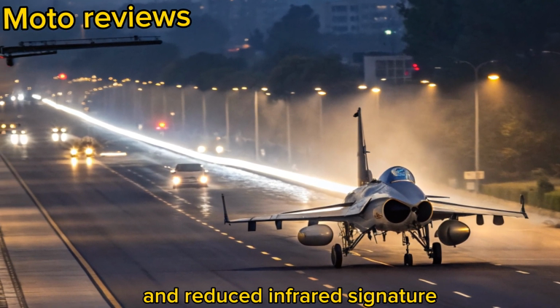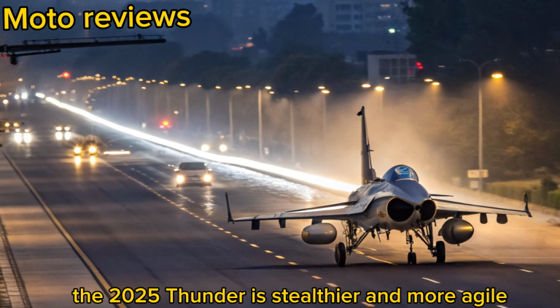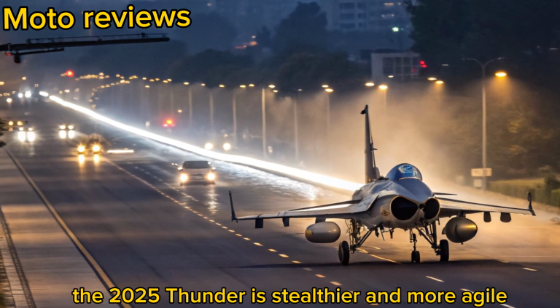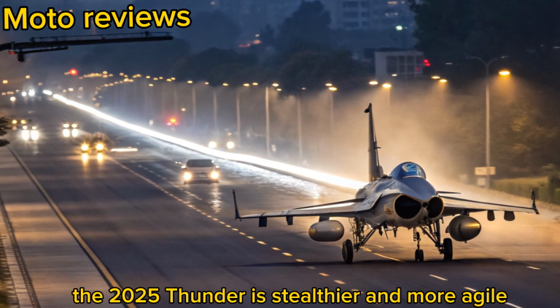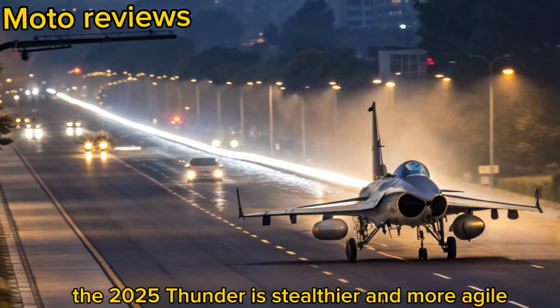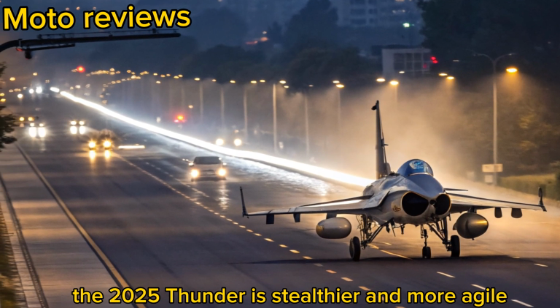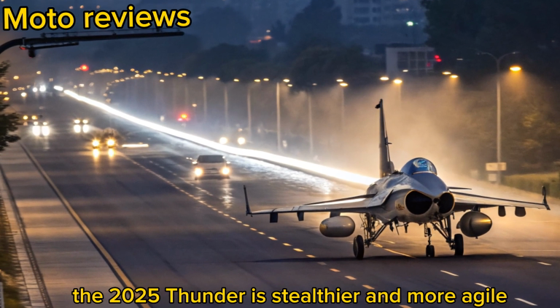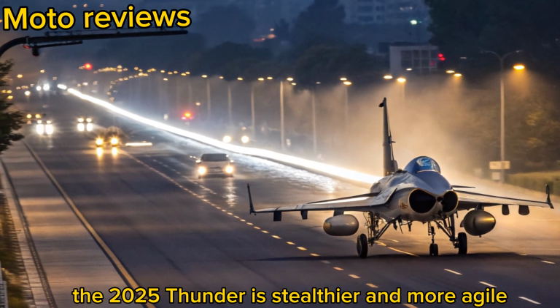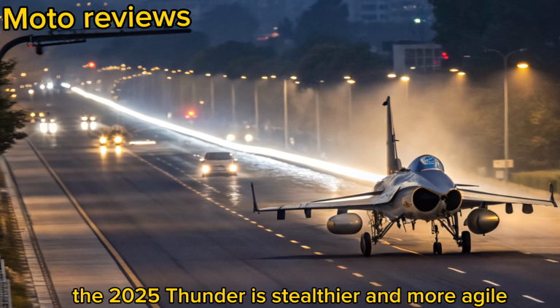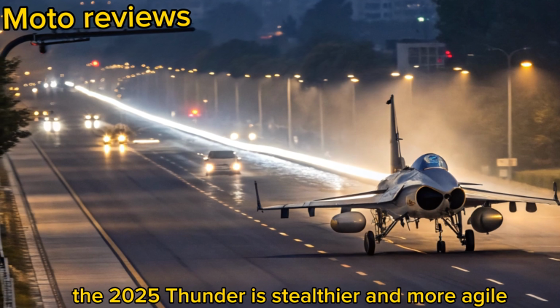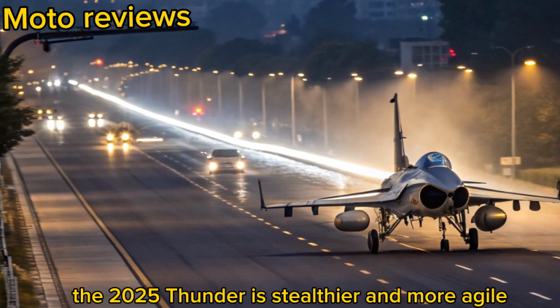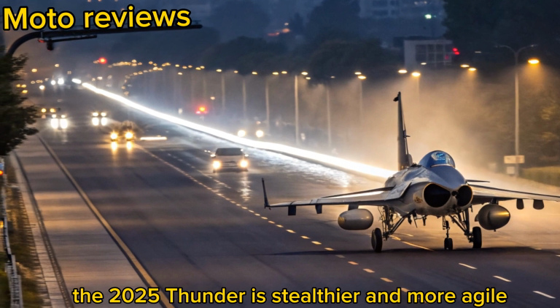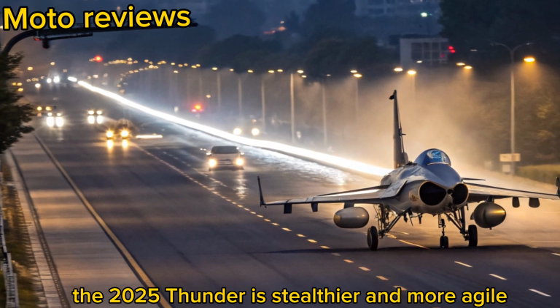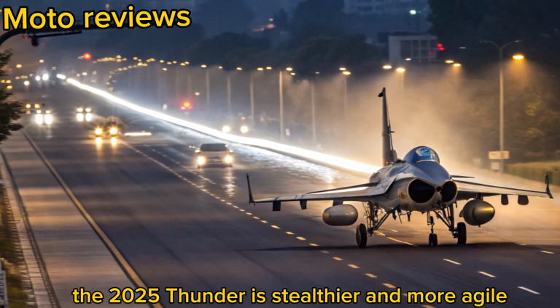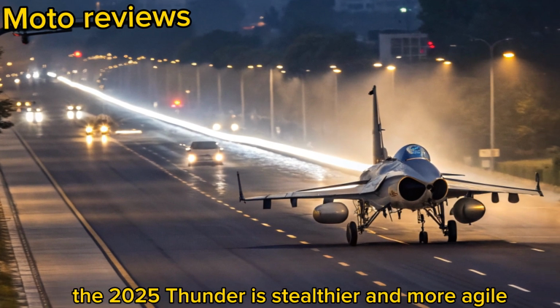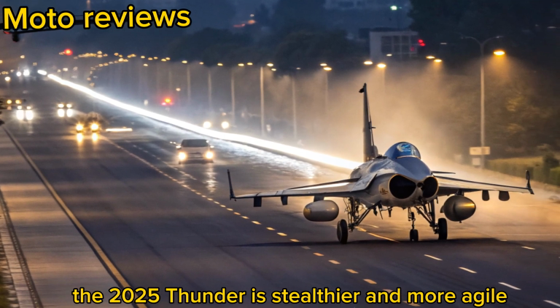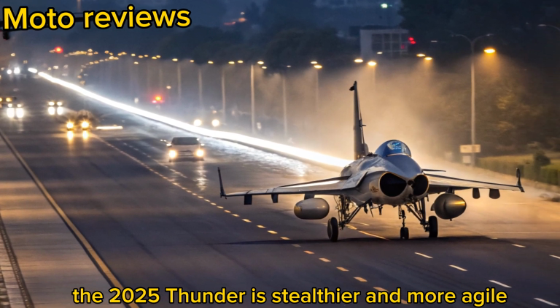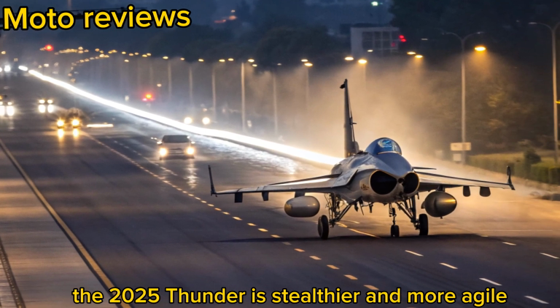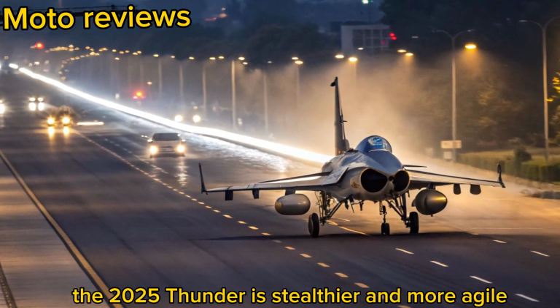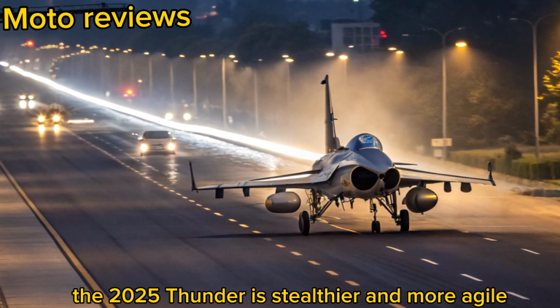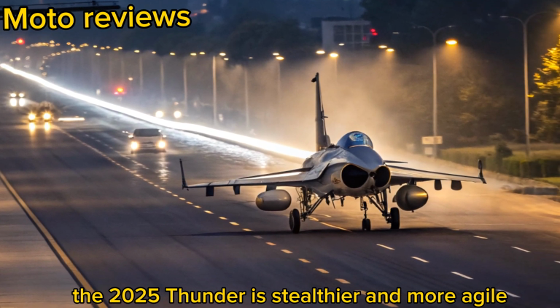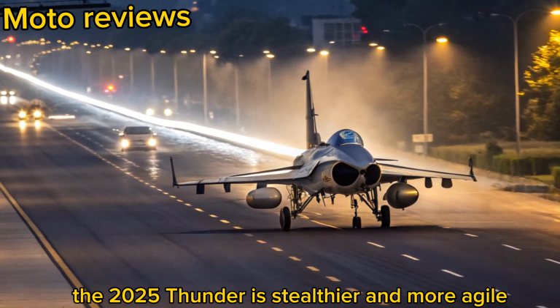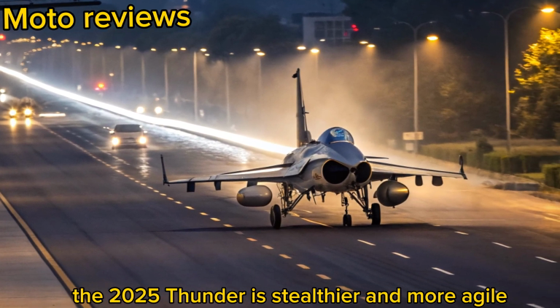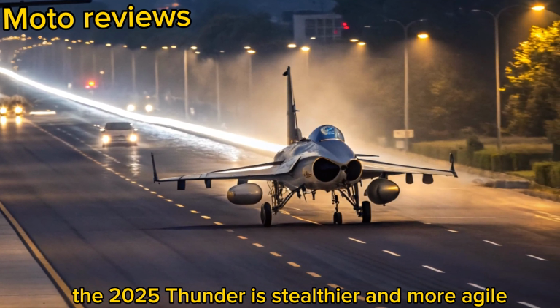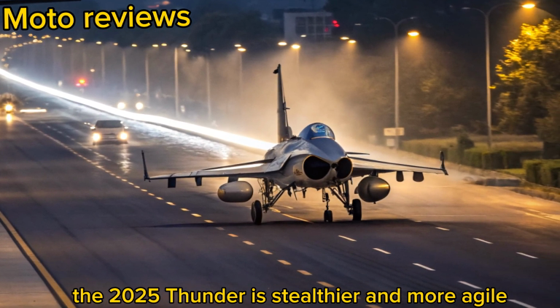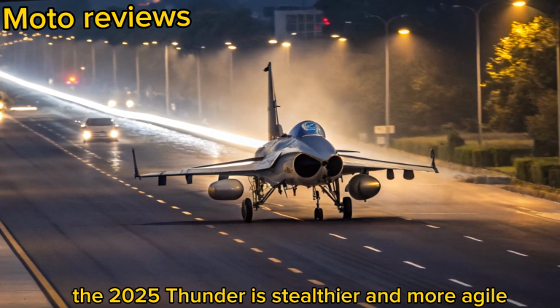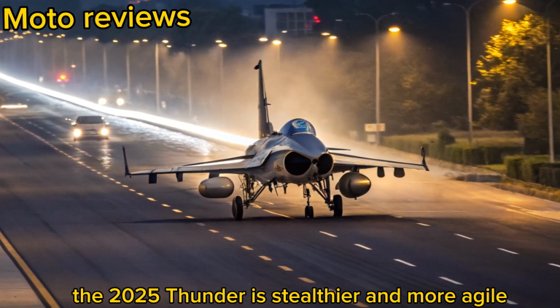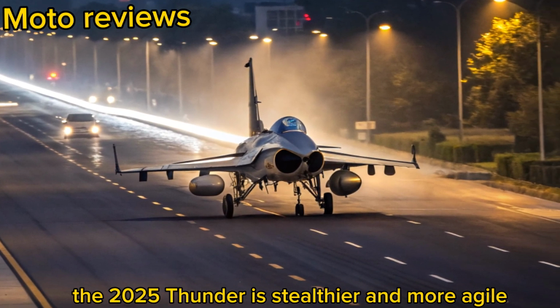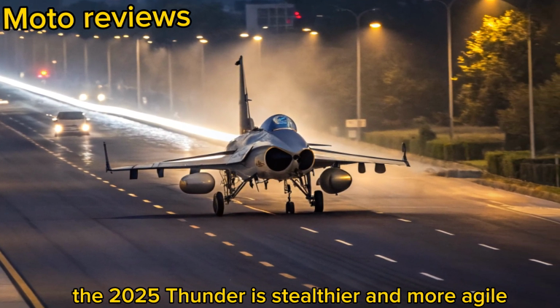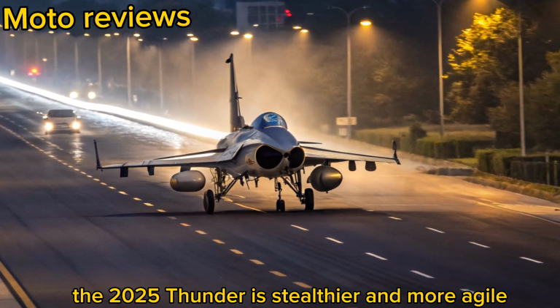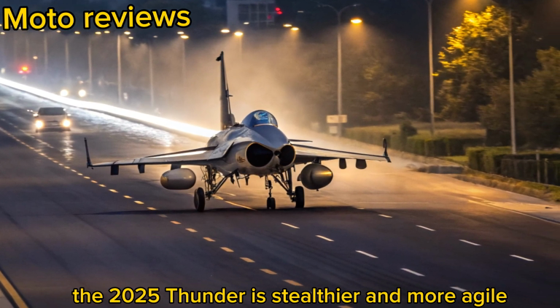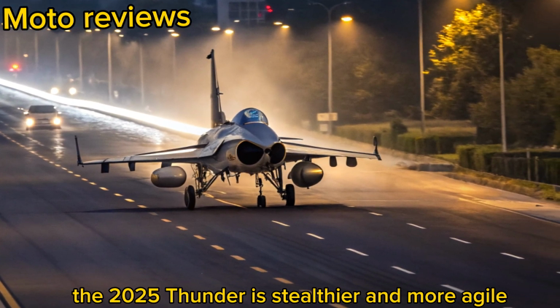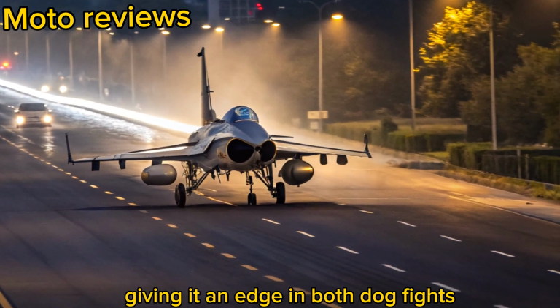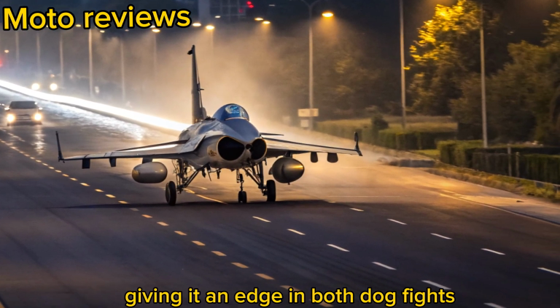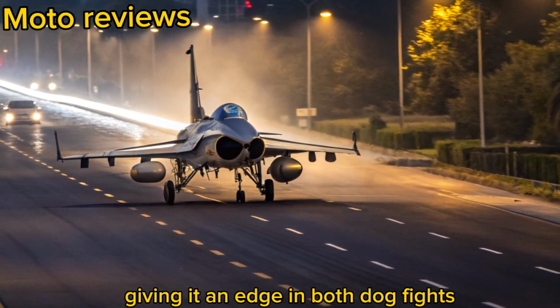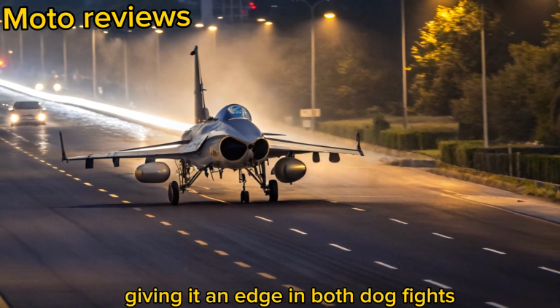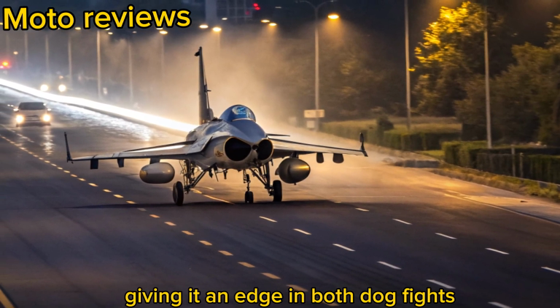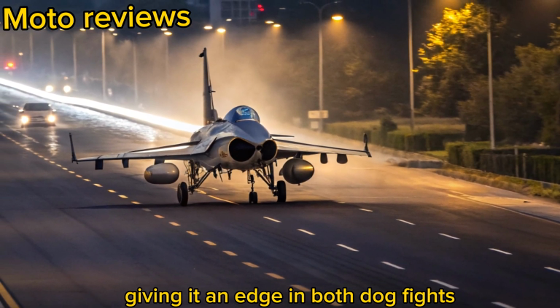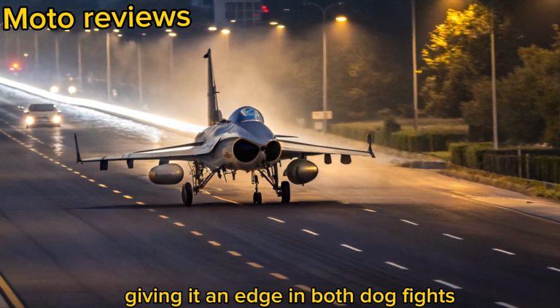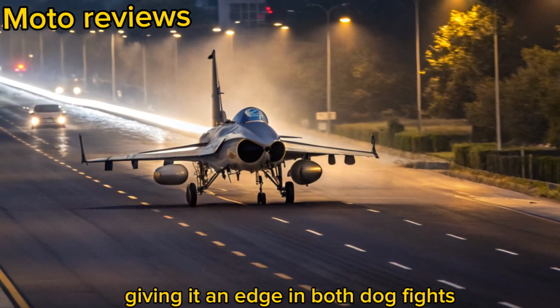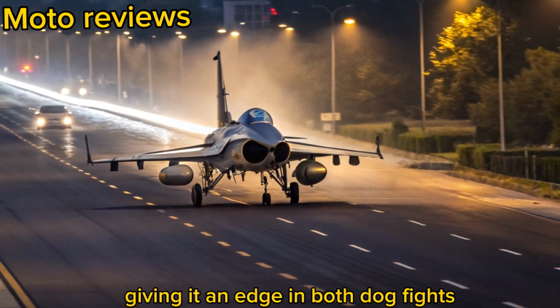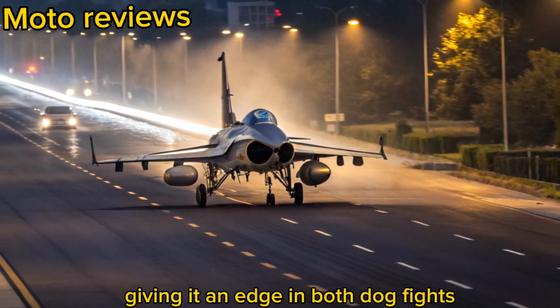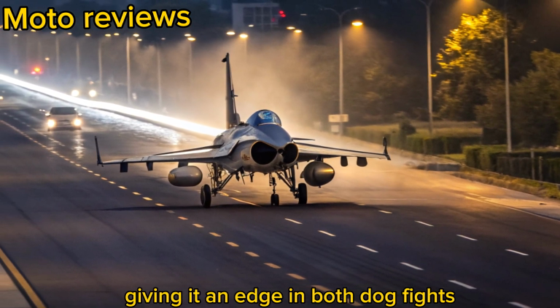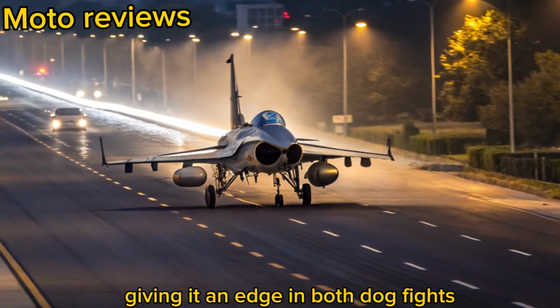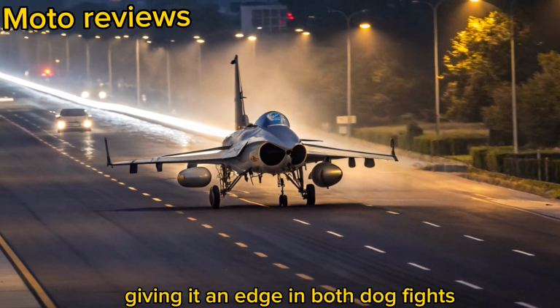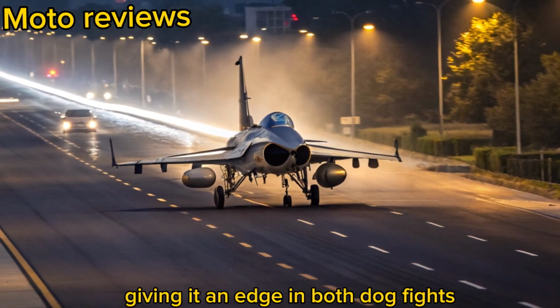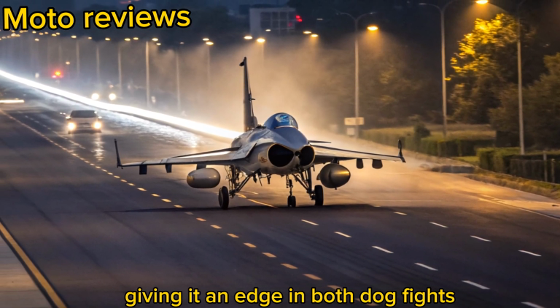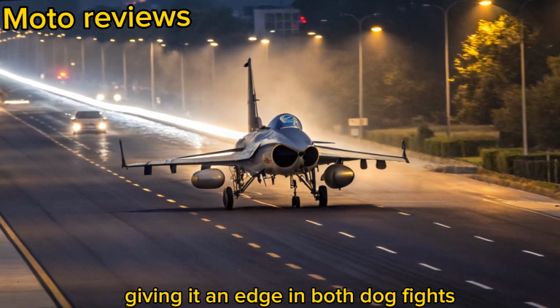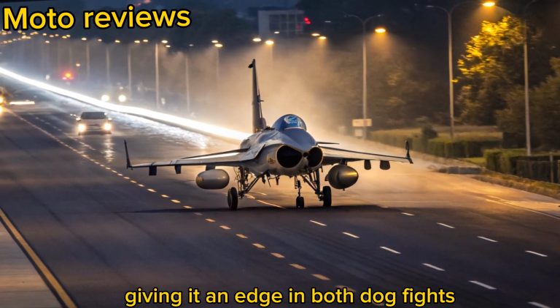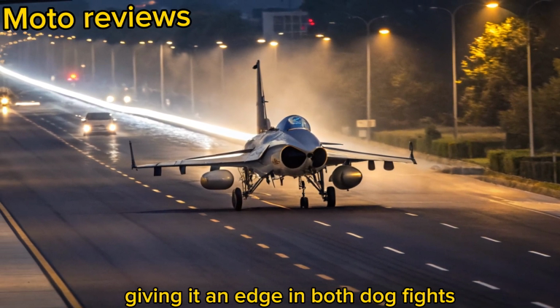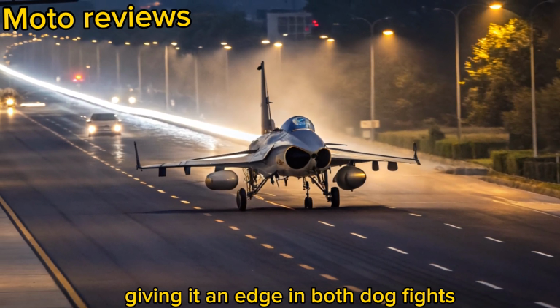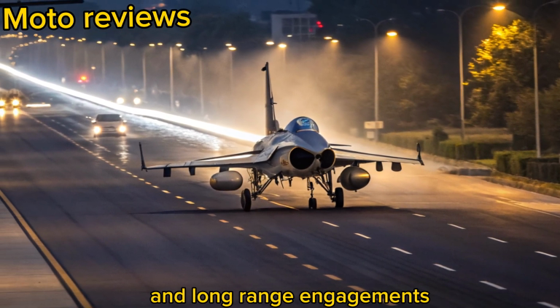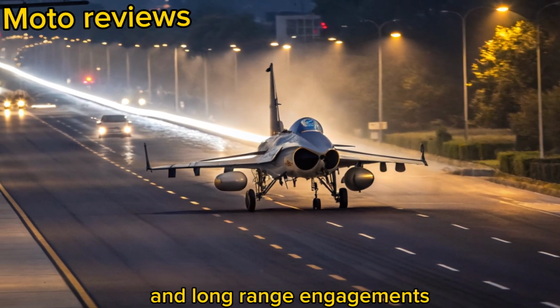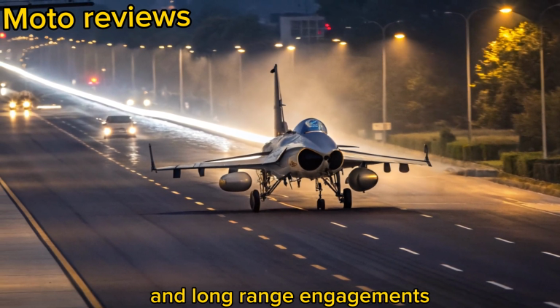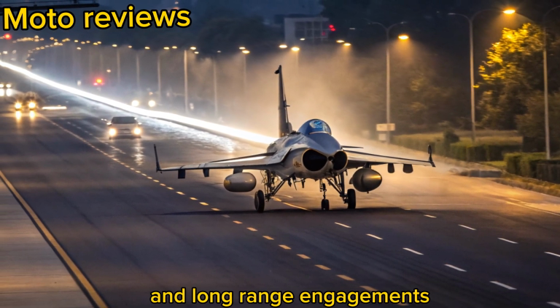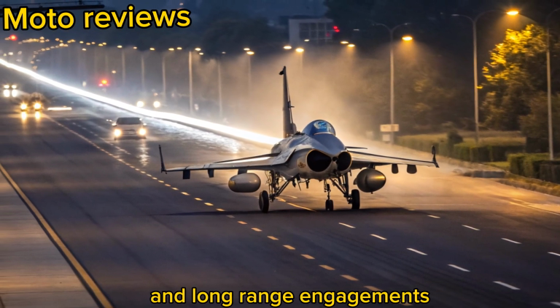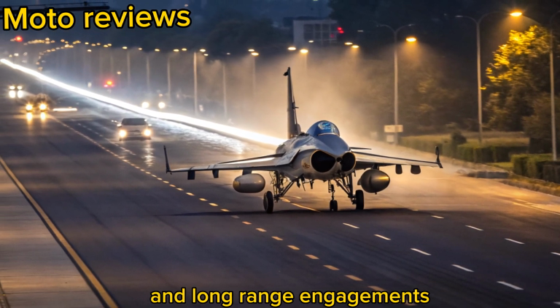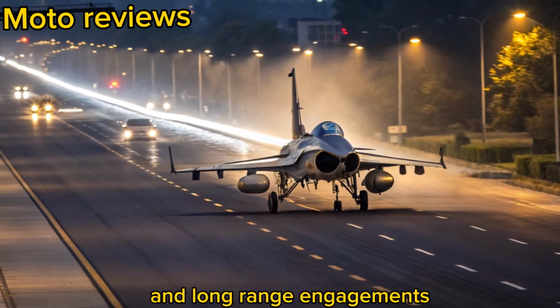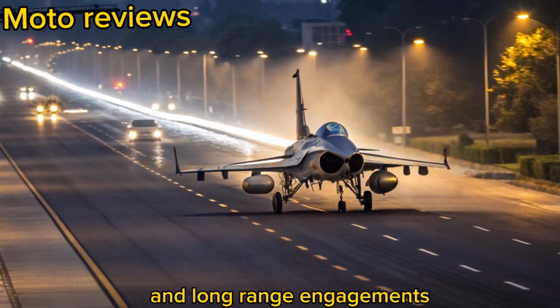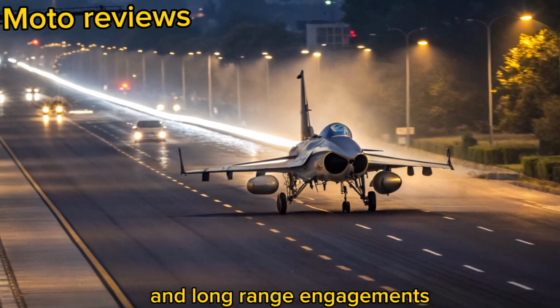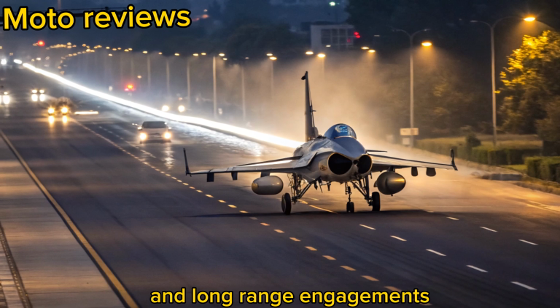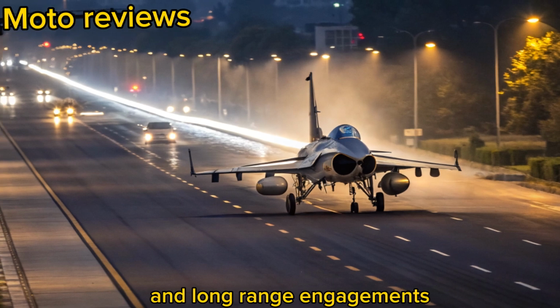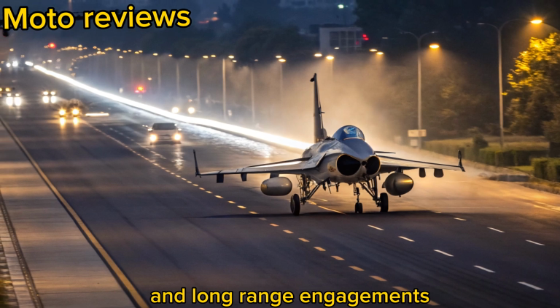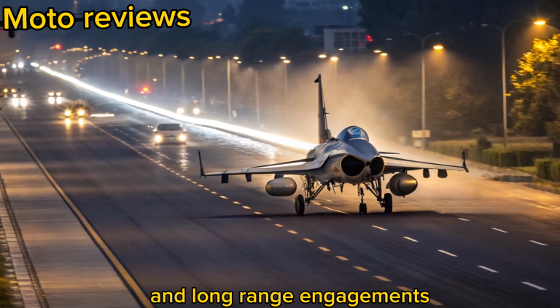With better fuel efficiency and reduced infrared signature, the 2025 Thunder is stealthier and more agile, giving it an edge in both dogfights and long-range engagements.